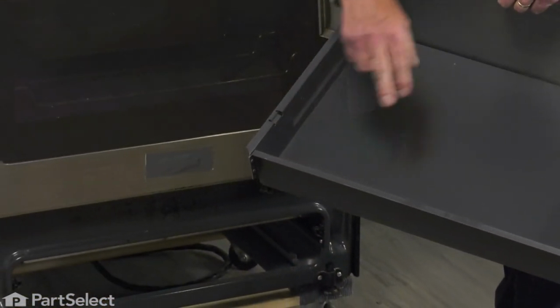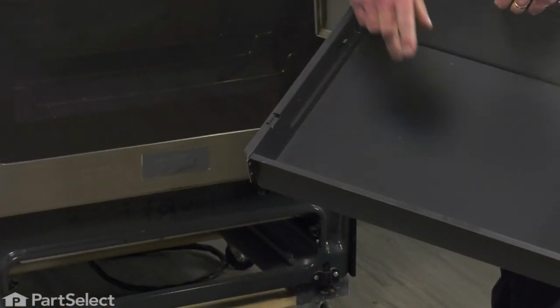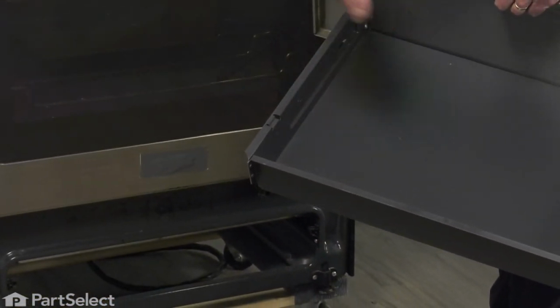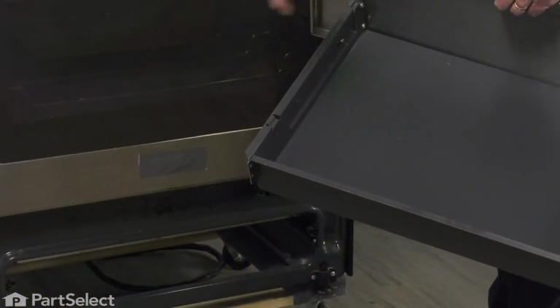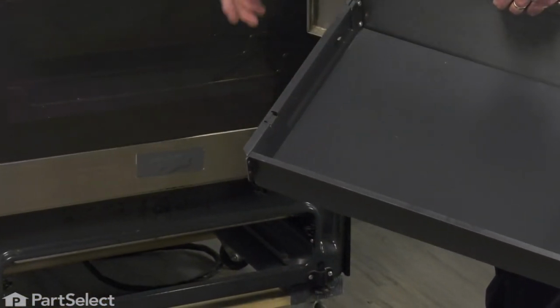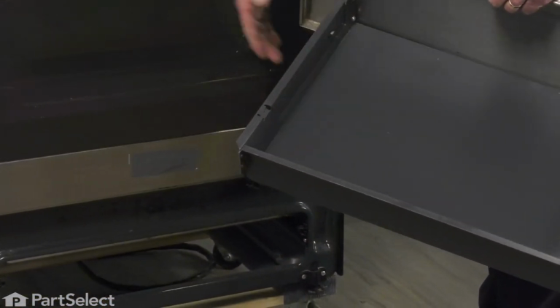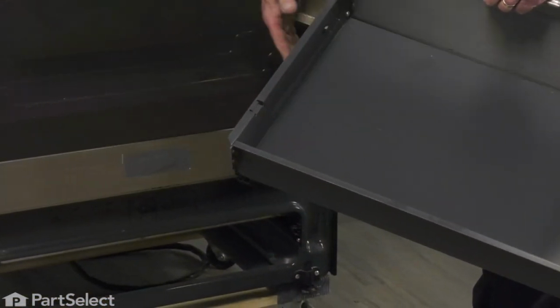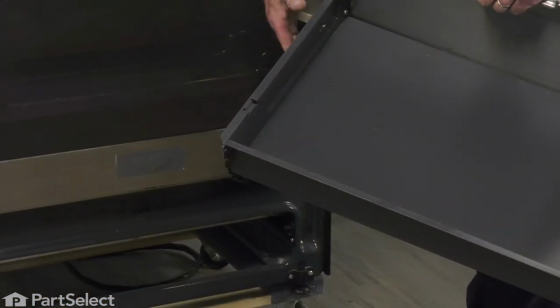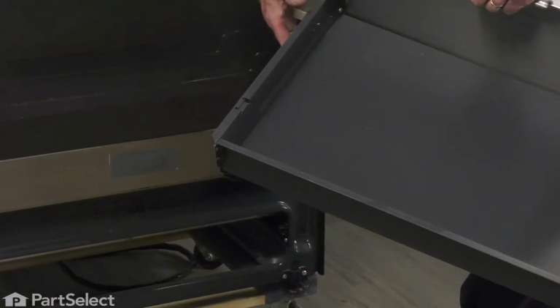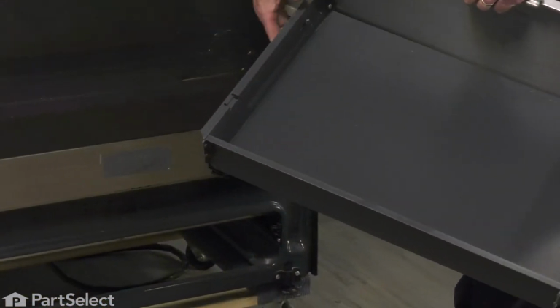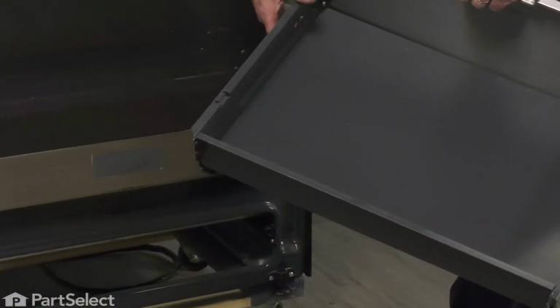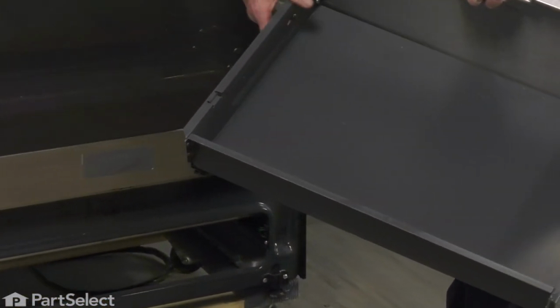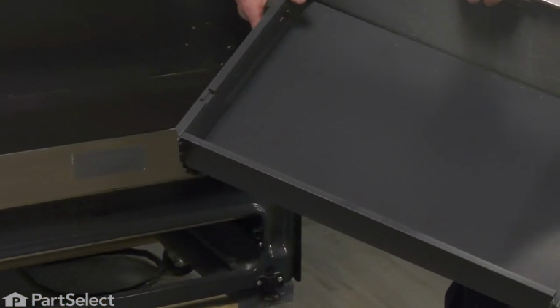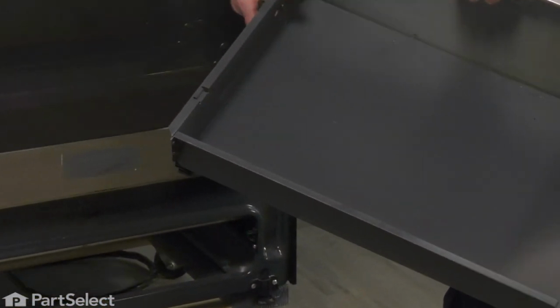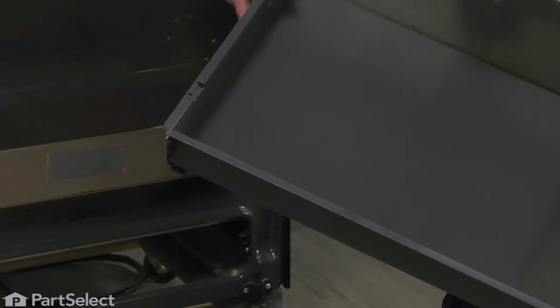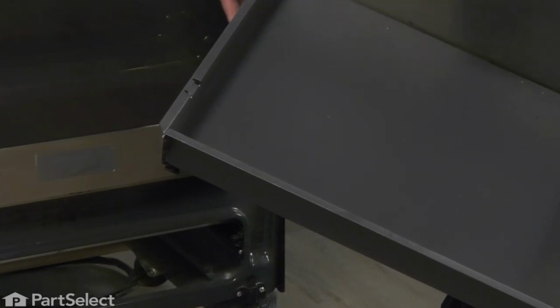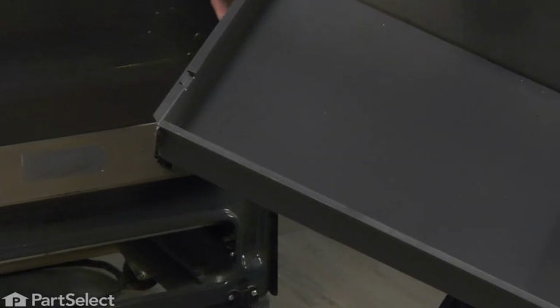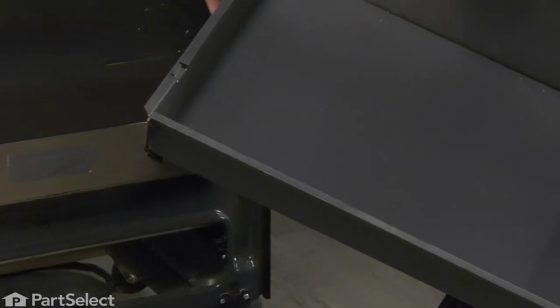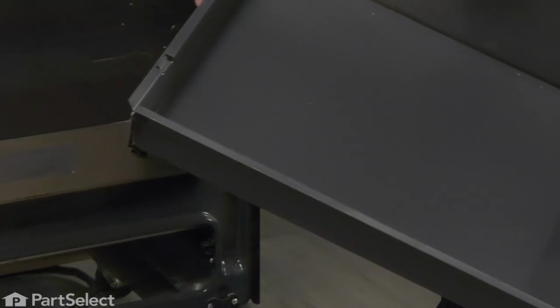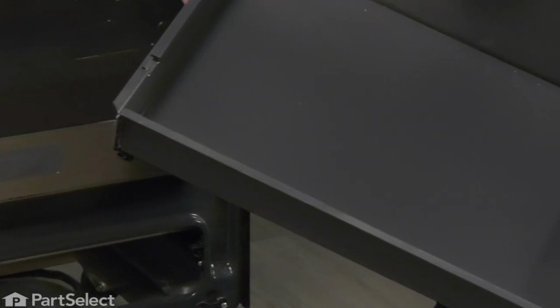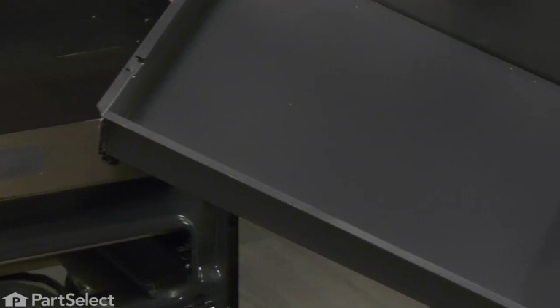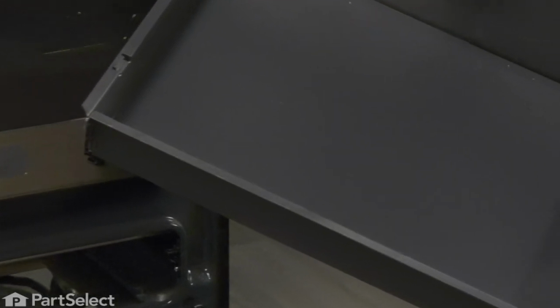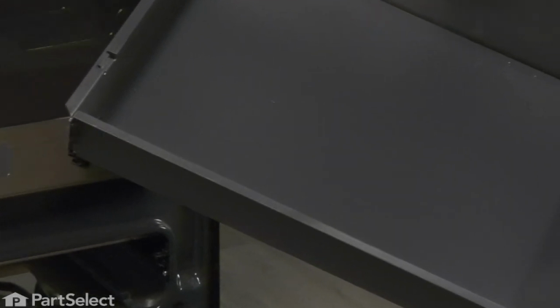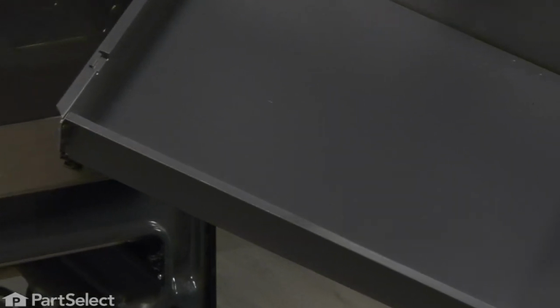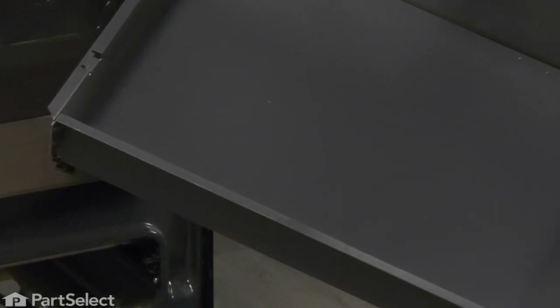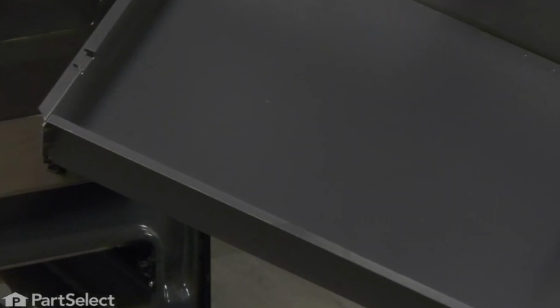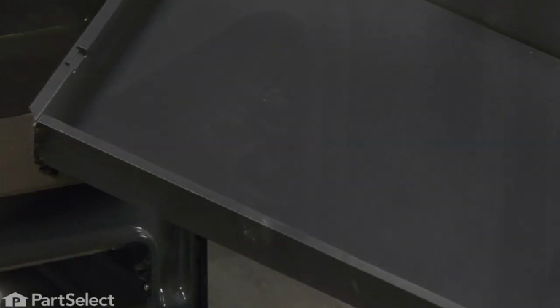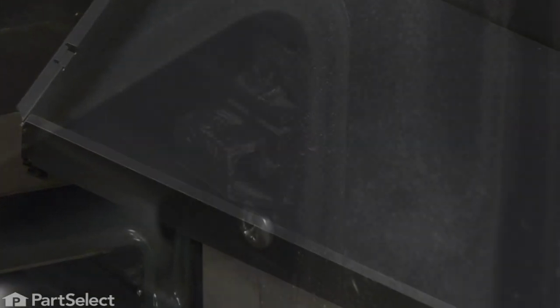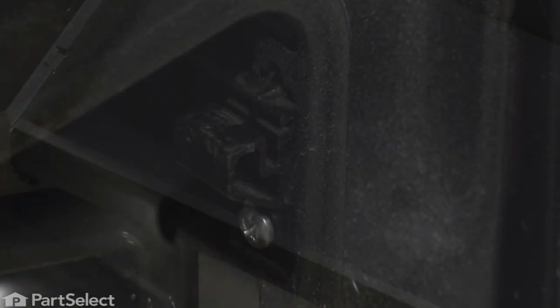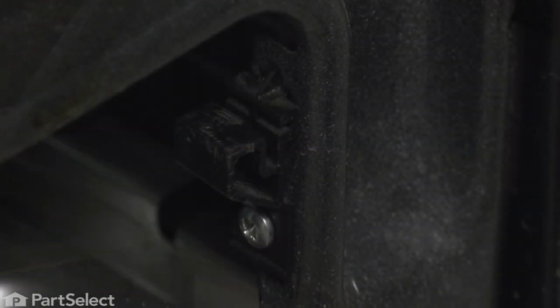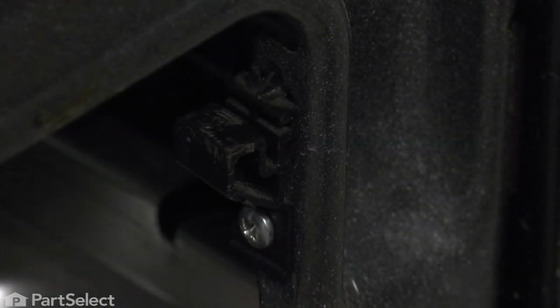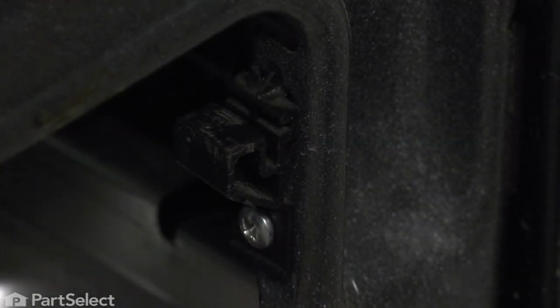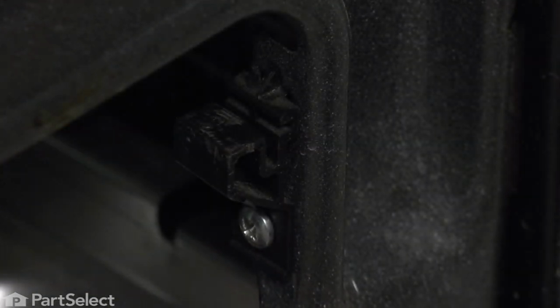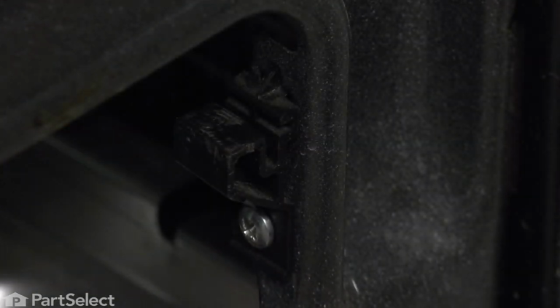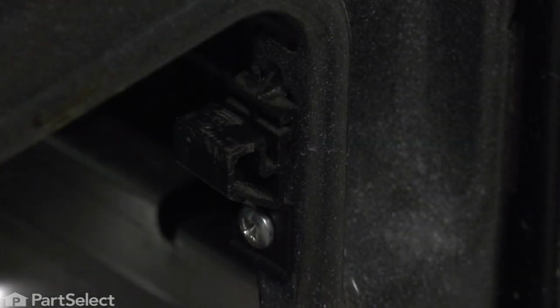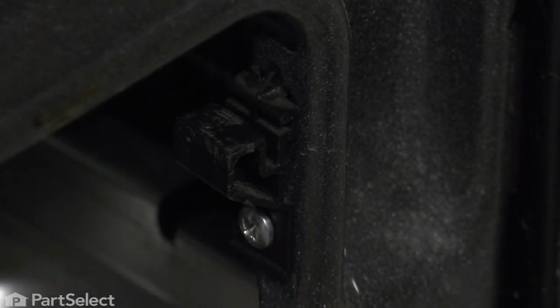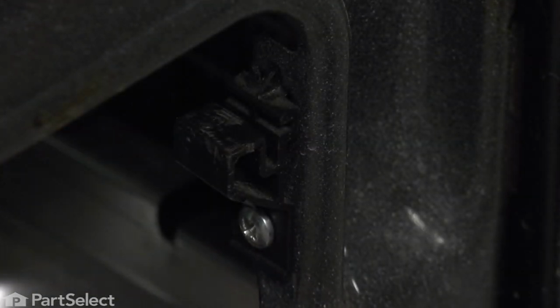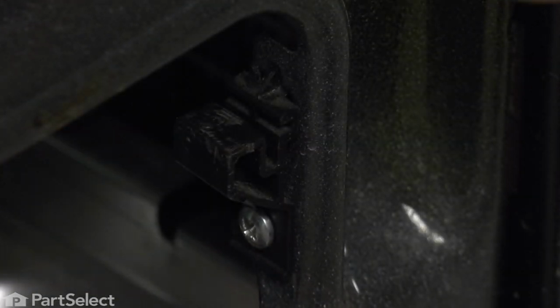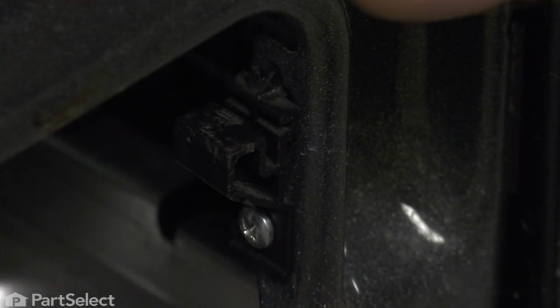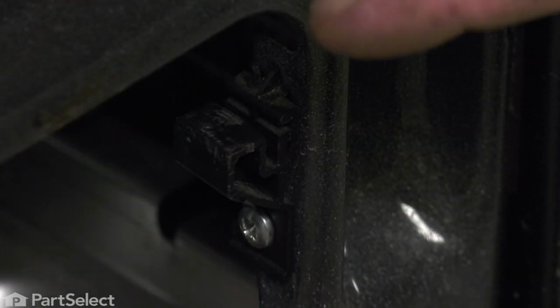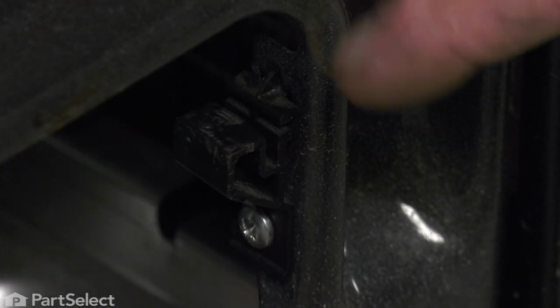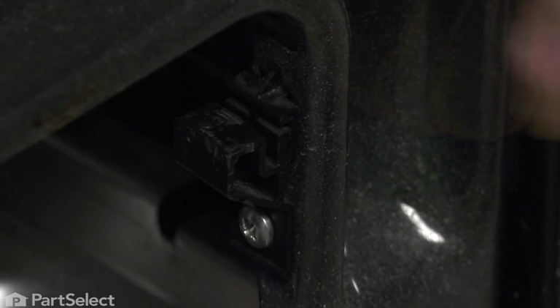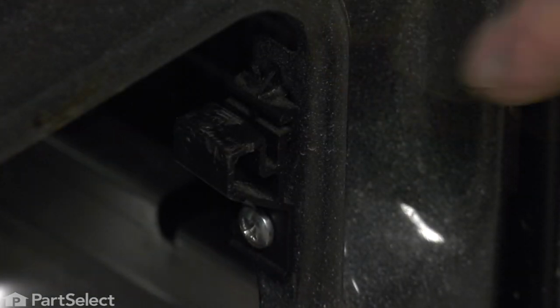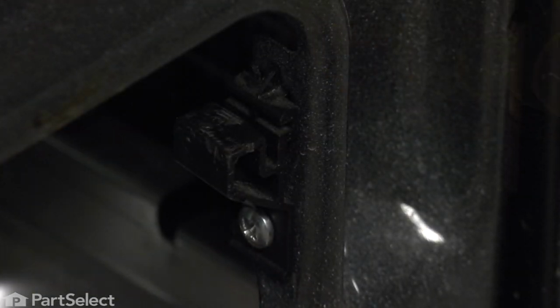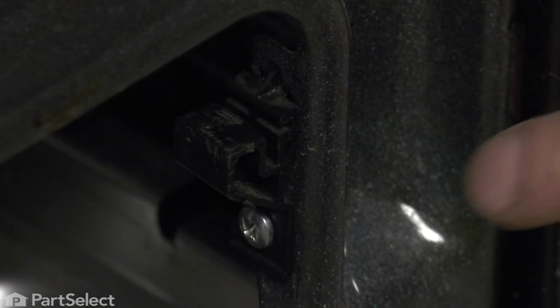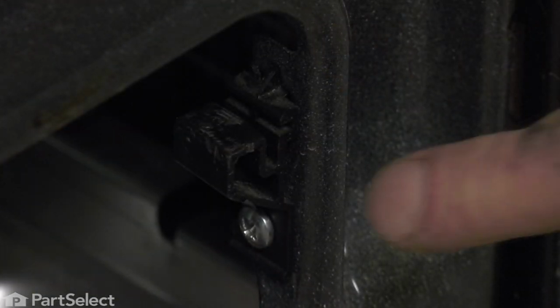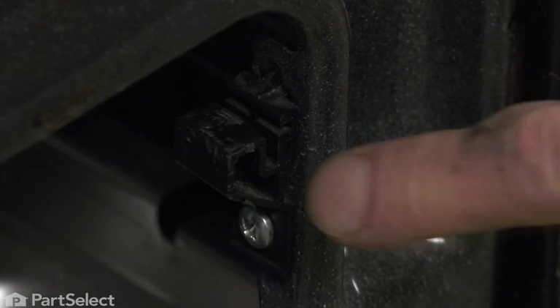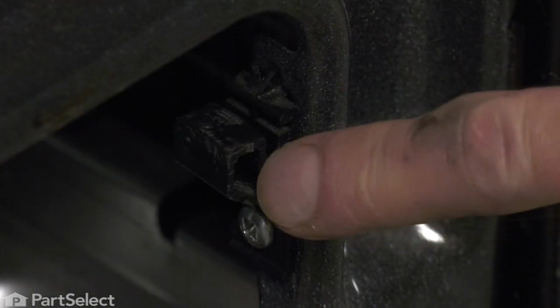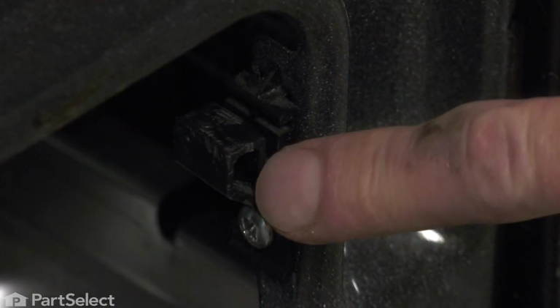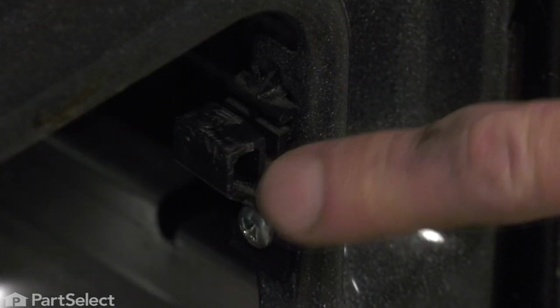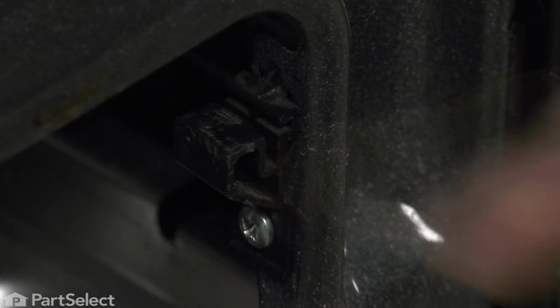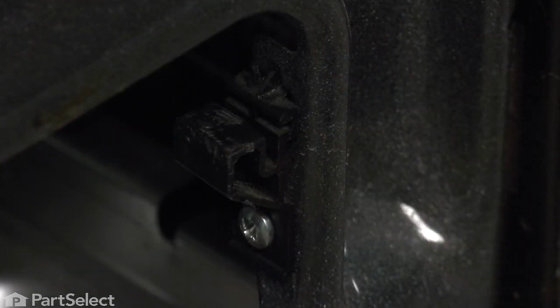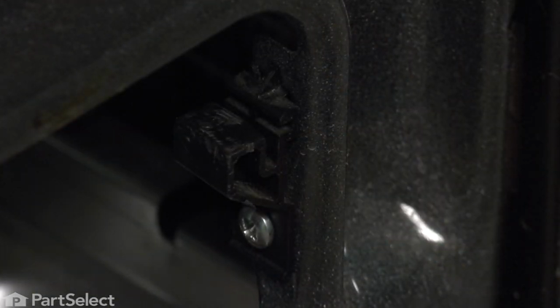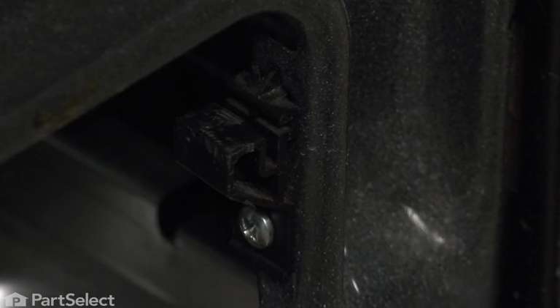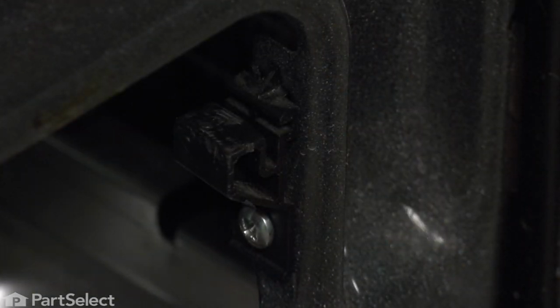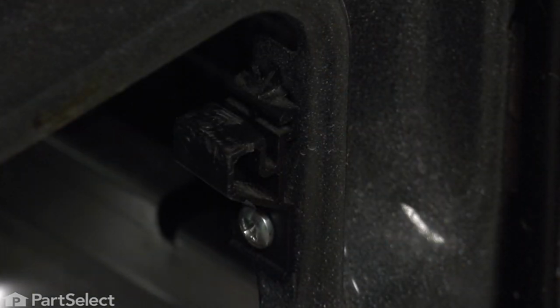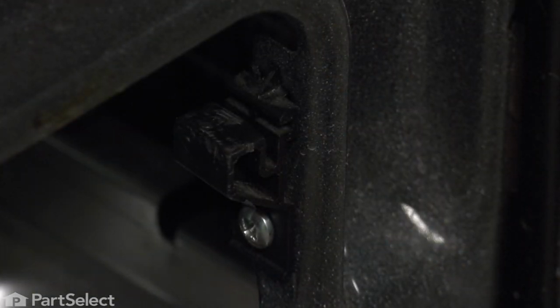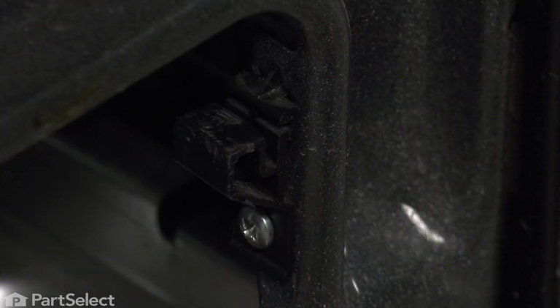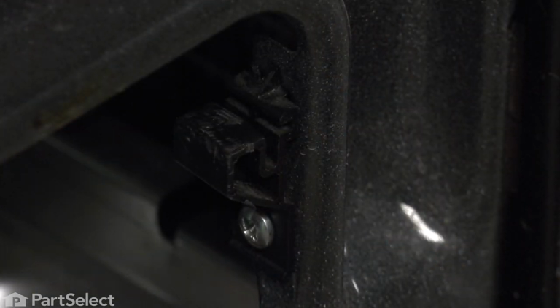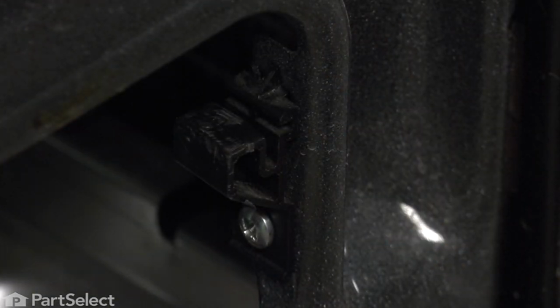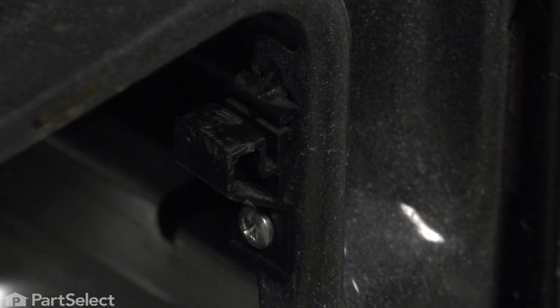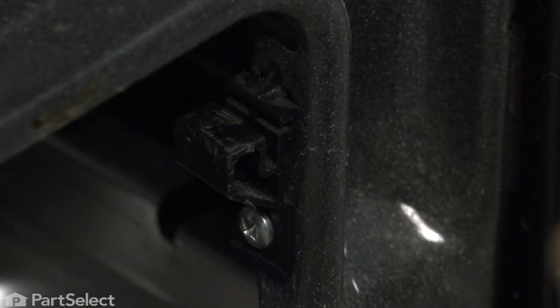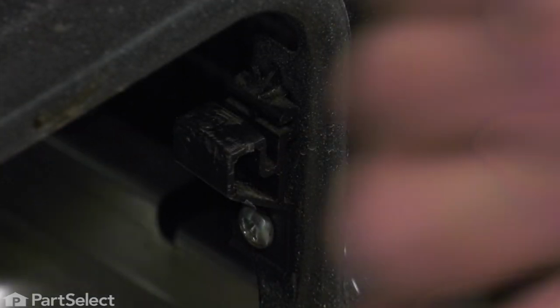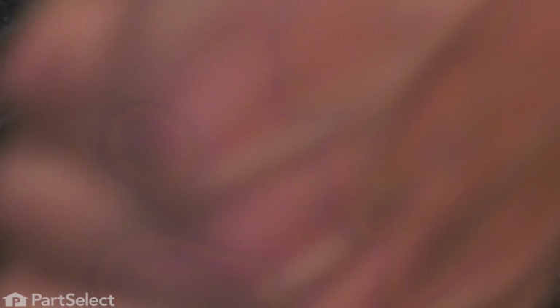We can change the two glides in the bottom of that. Now, on the body of the oven, we'll remove these two glides at the front.